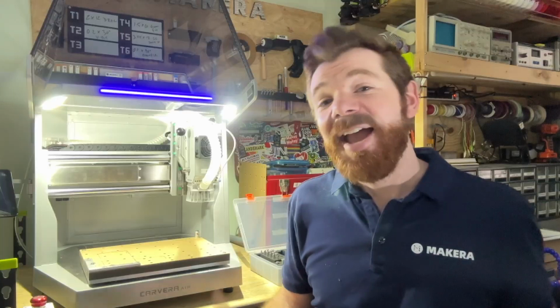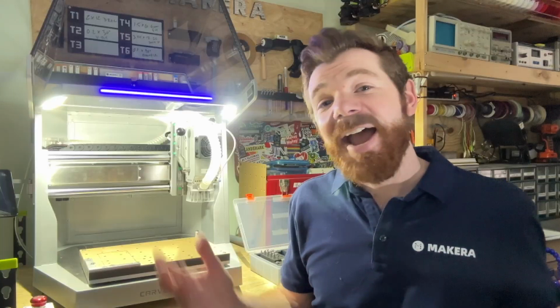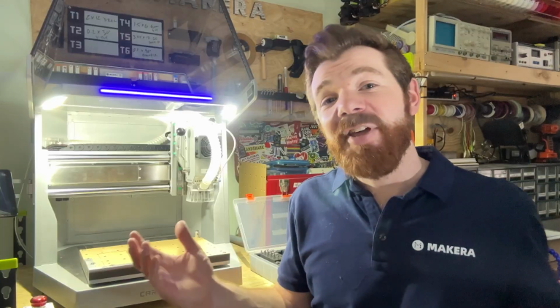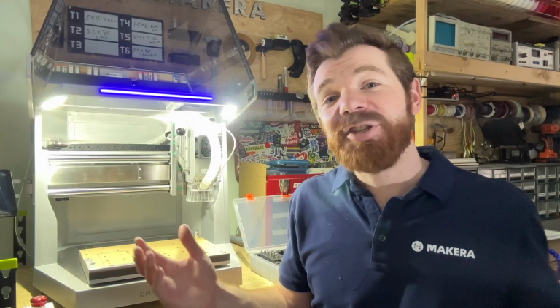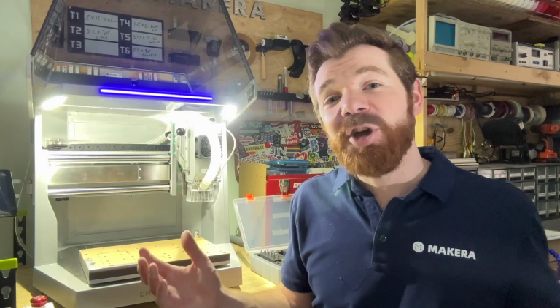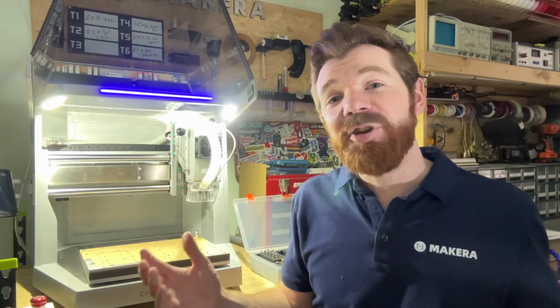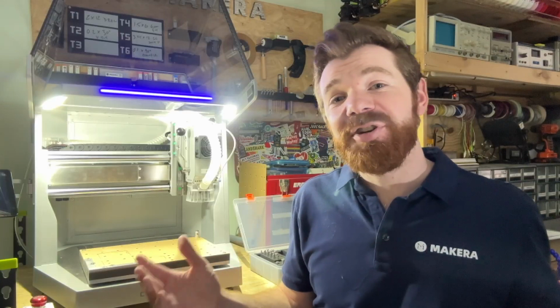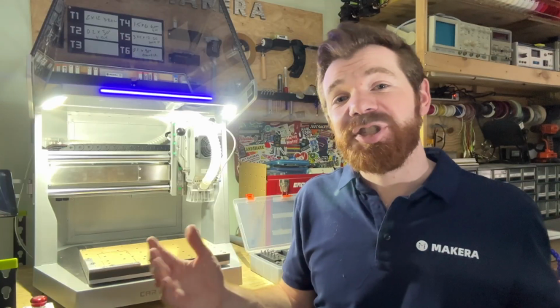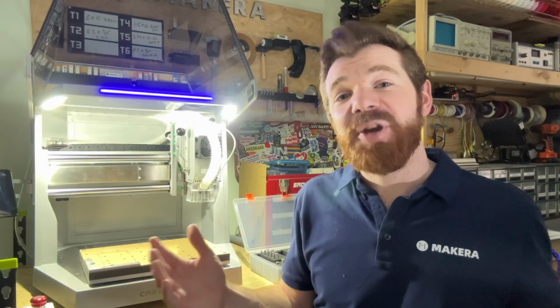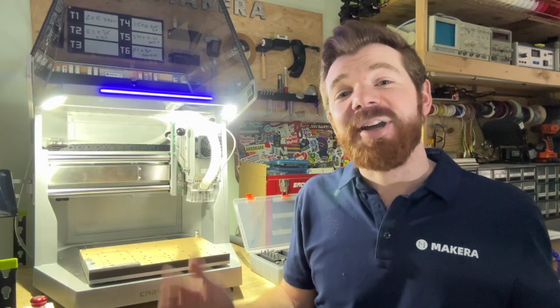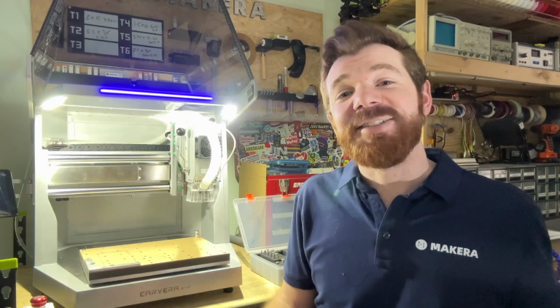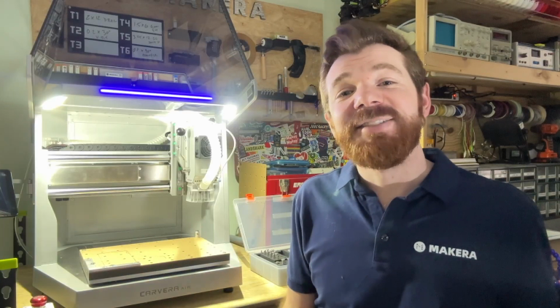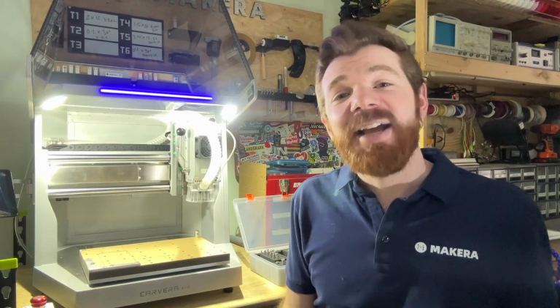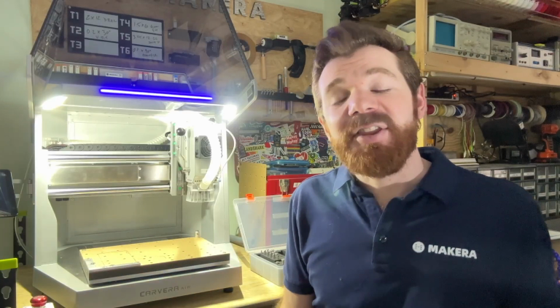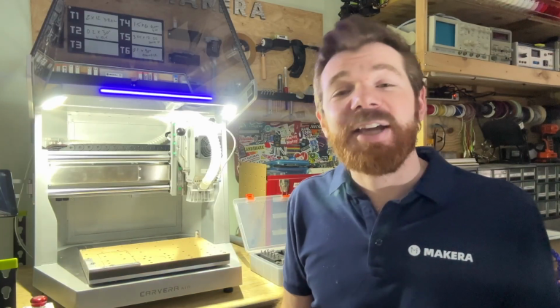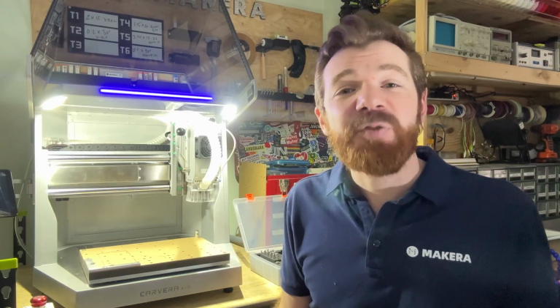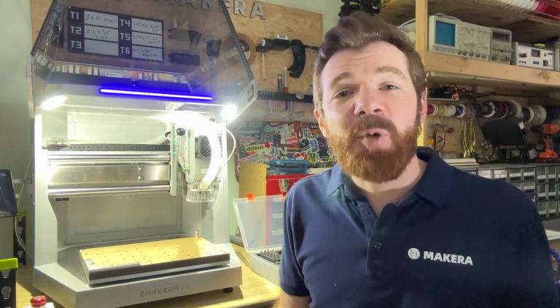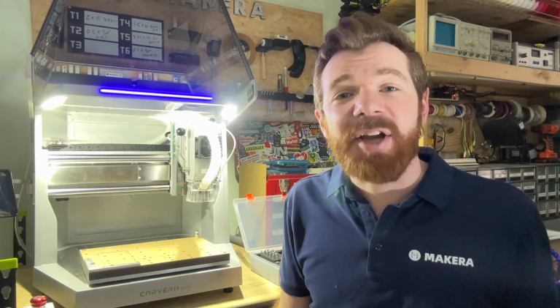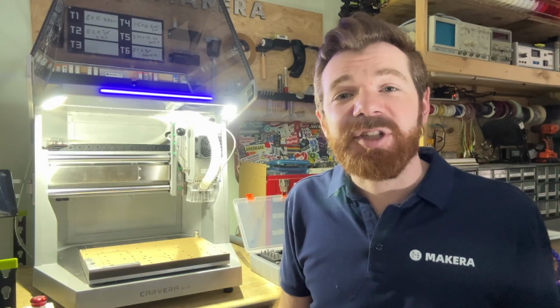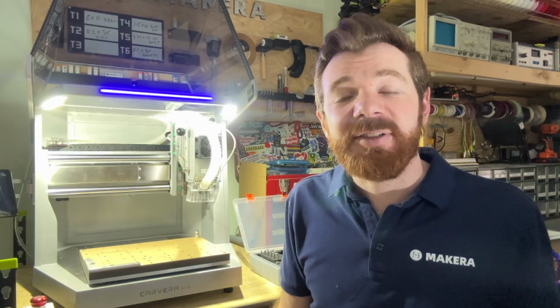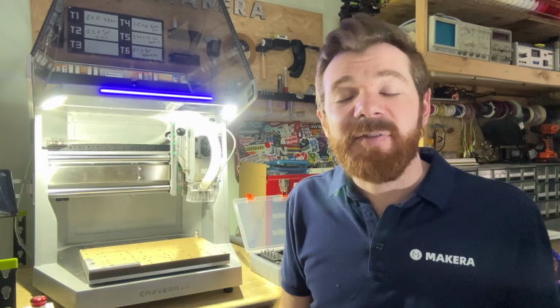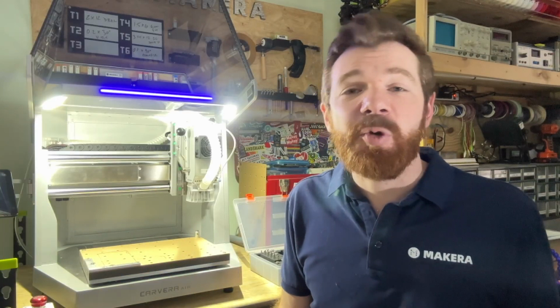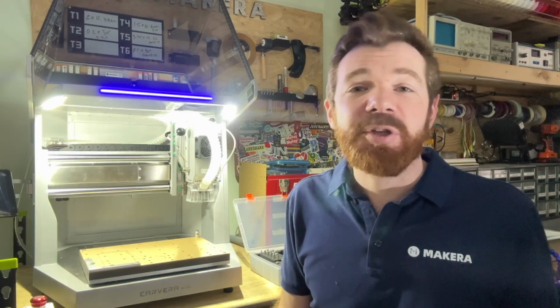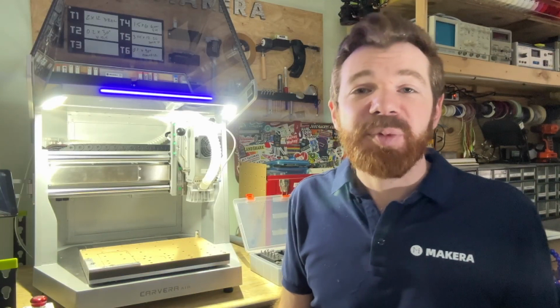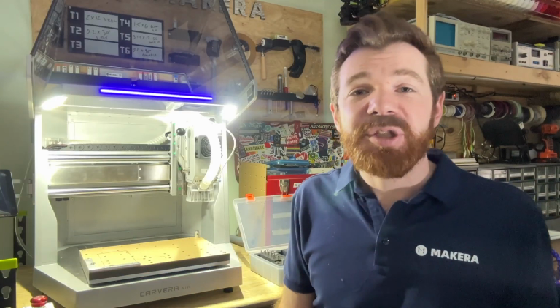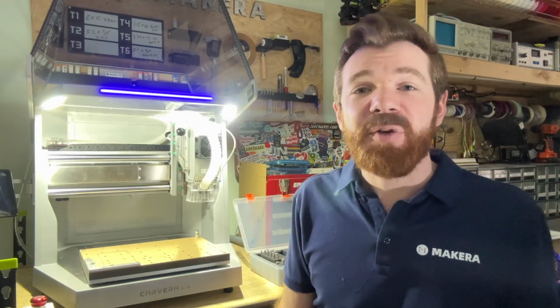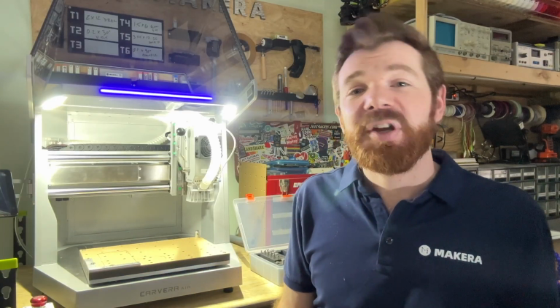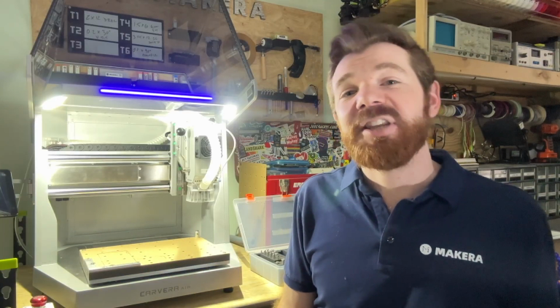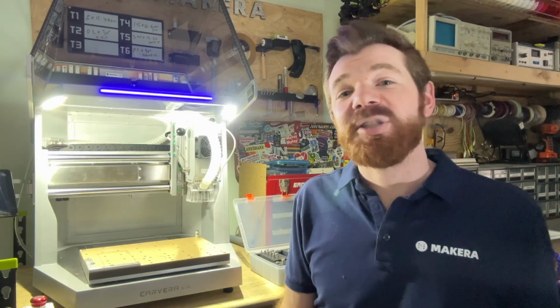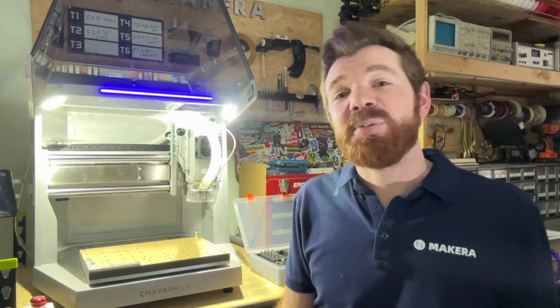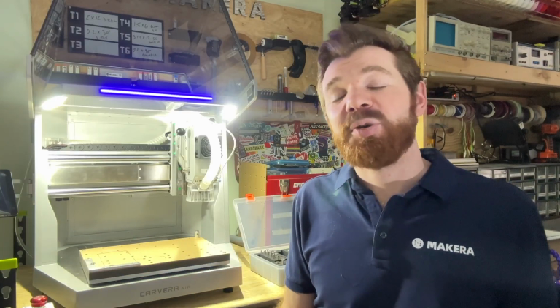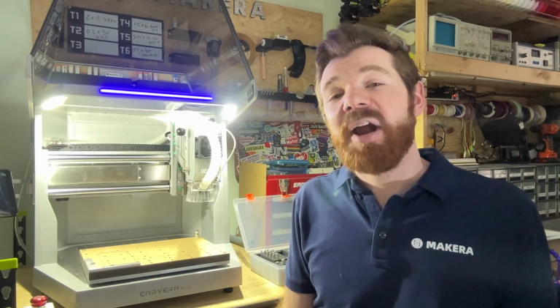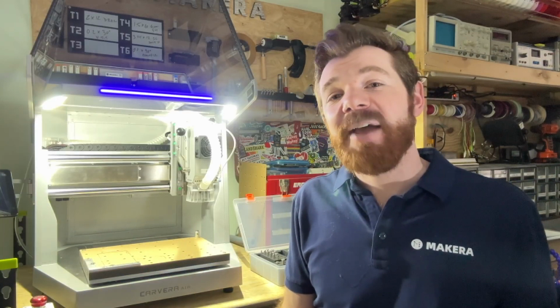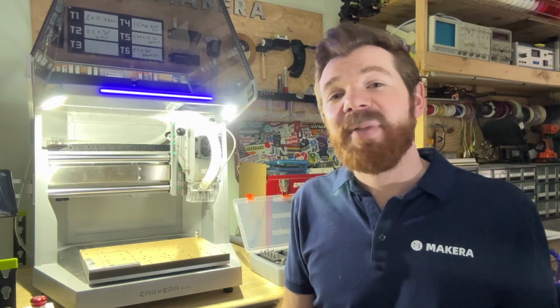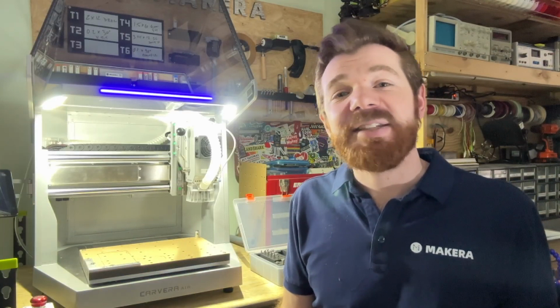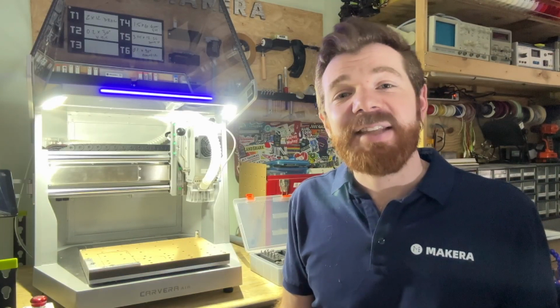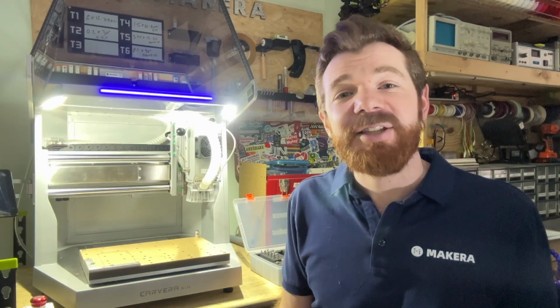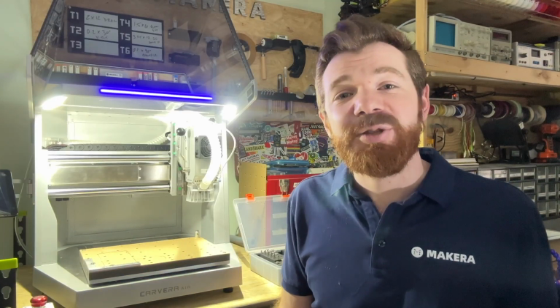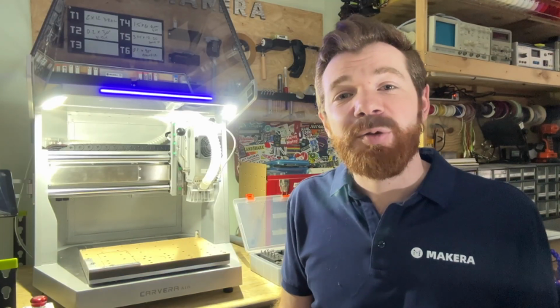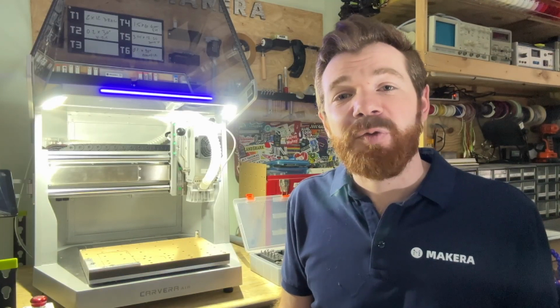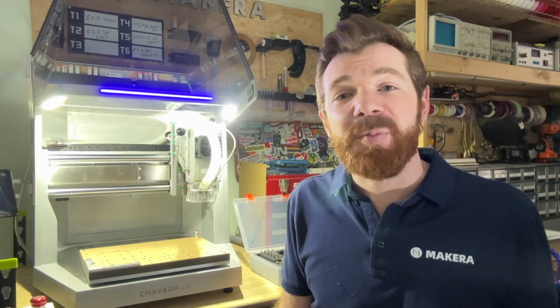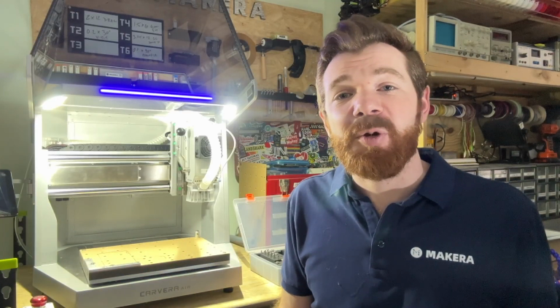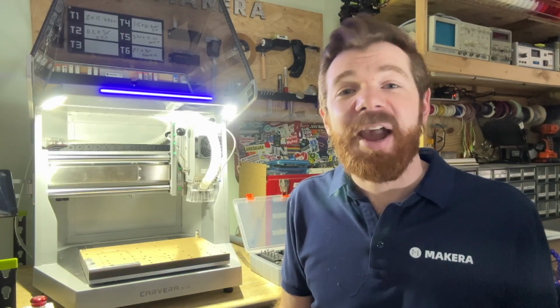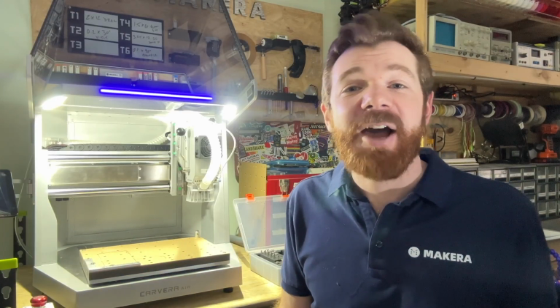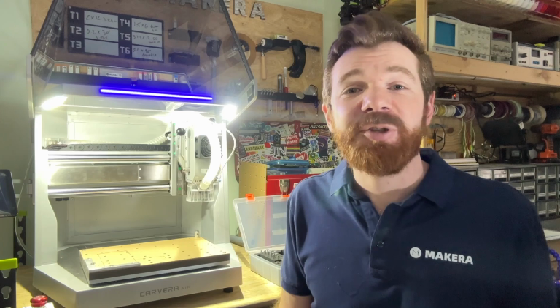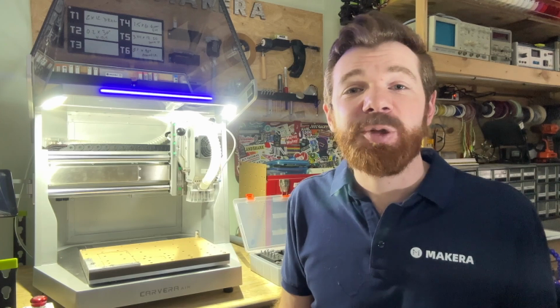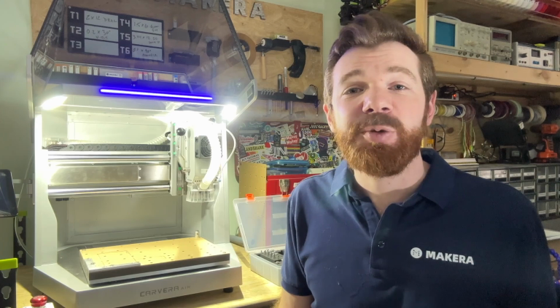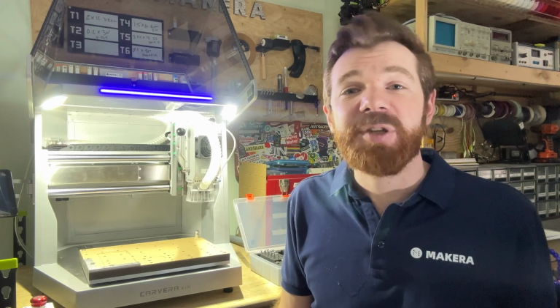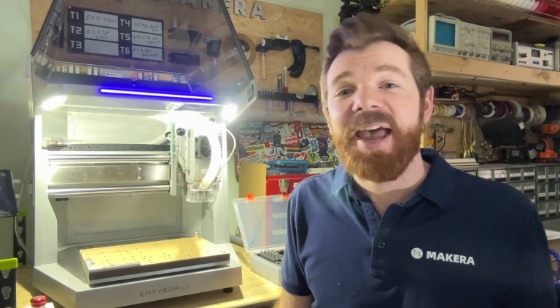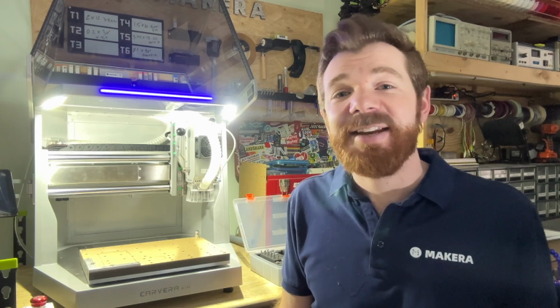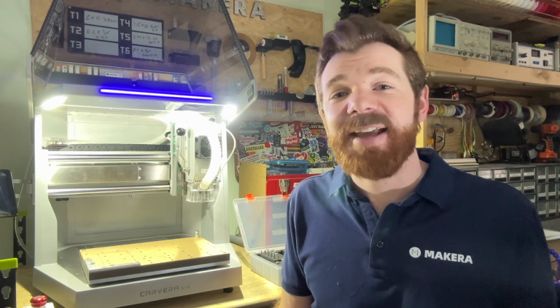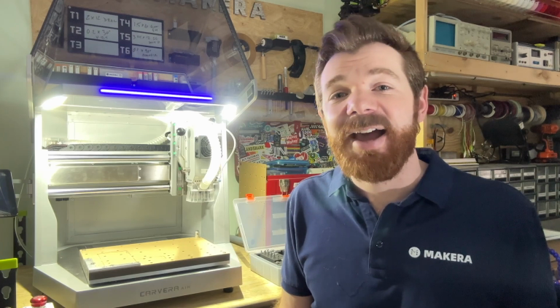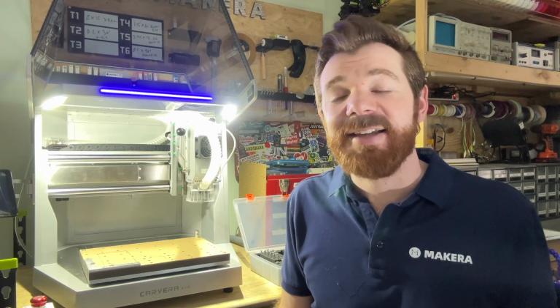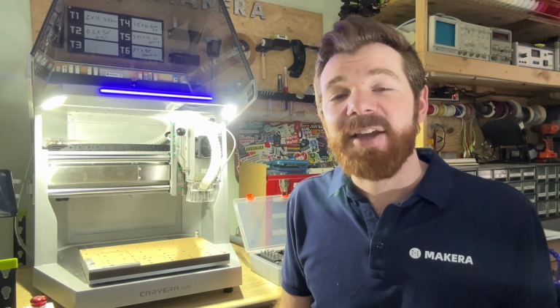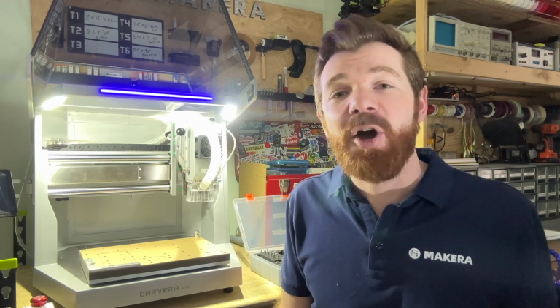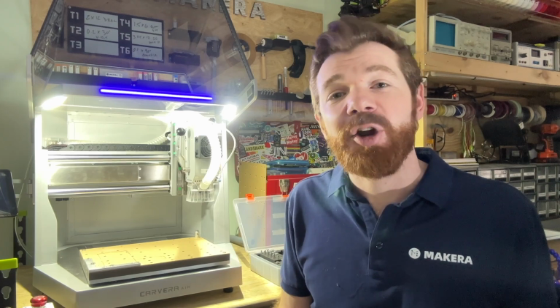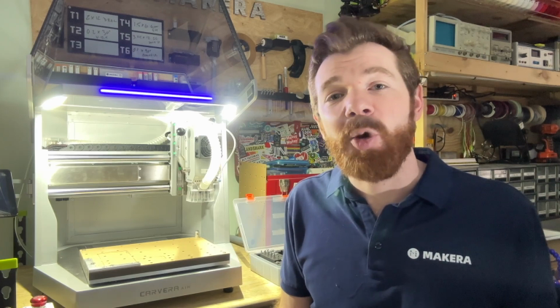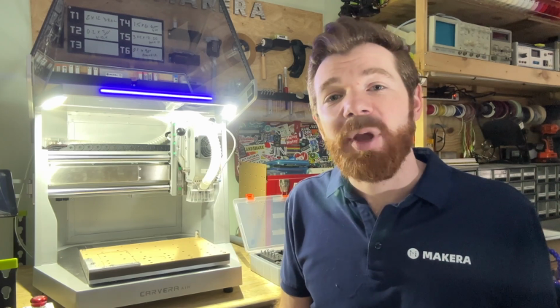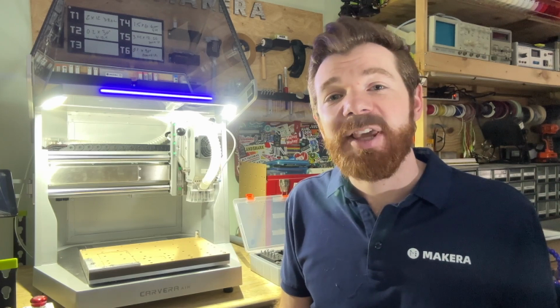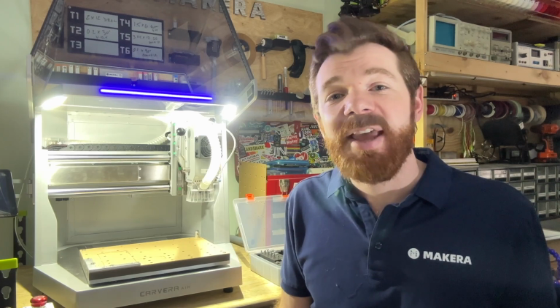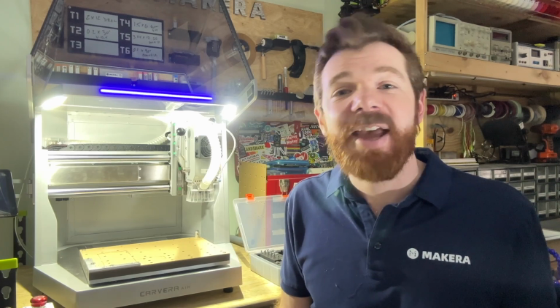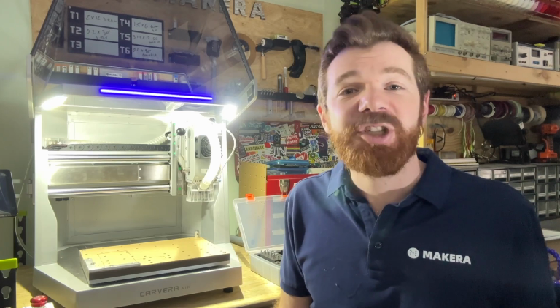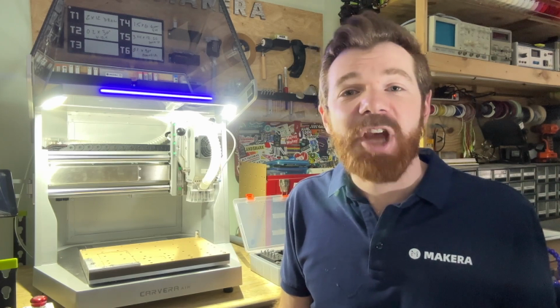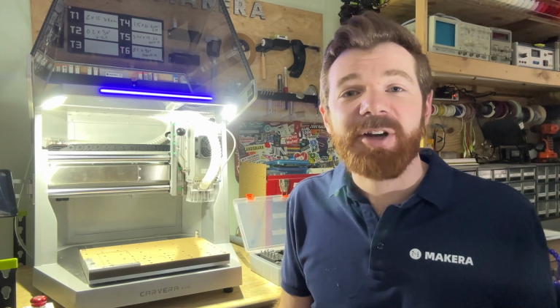And that's all there is to it! Thanks for watching — please don't forget to subscribe and stay tuned for more how-to's and guides on our wiki and channel.